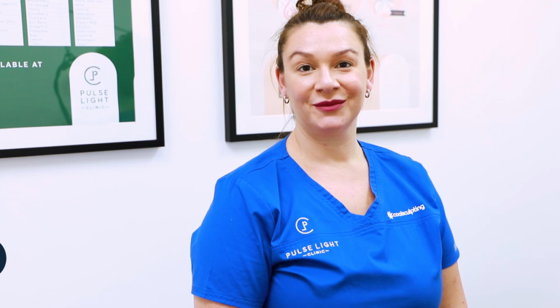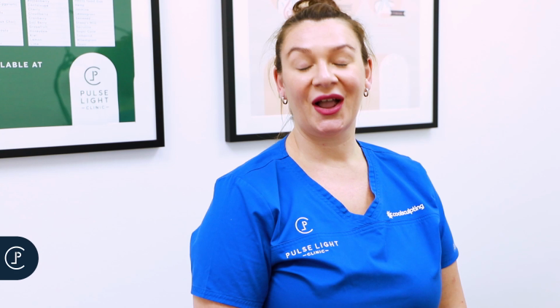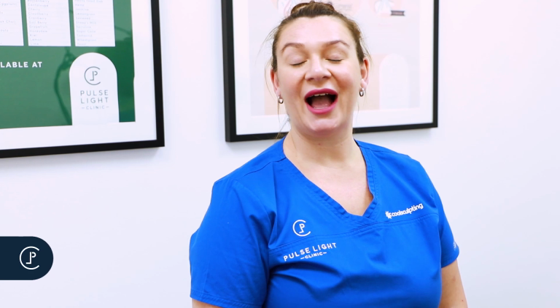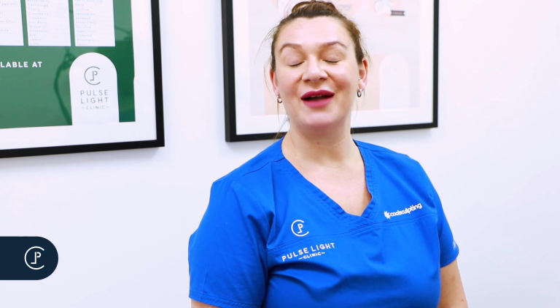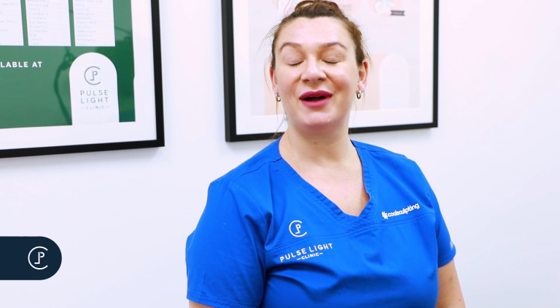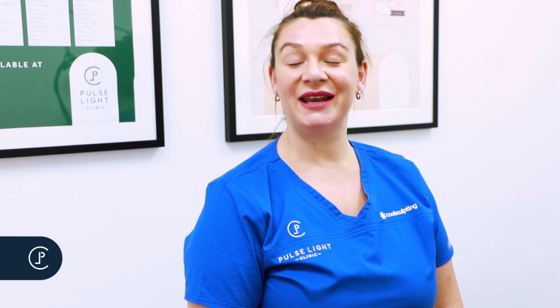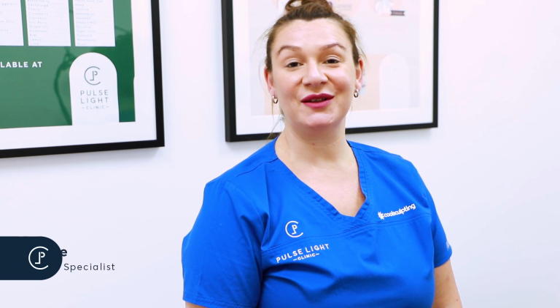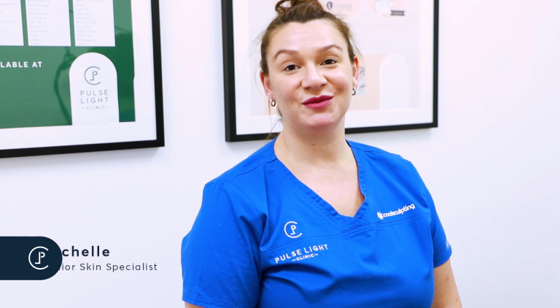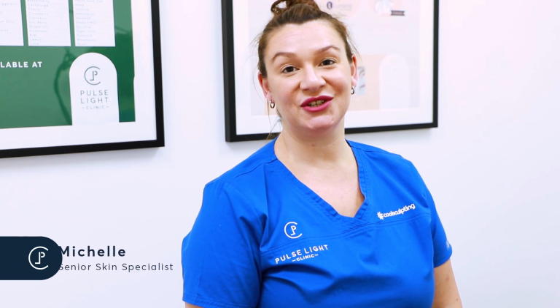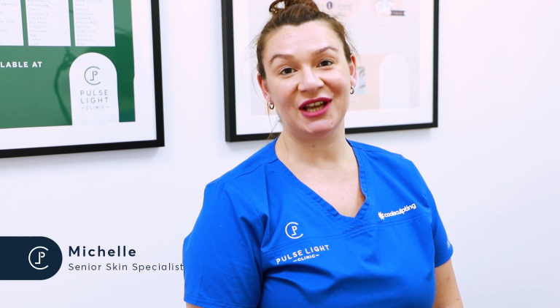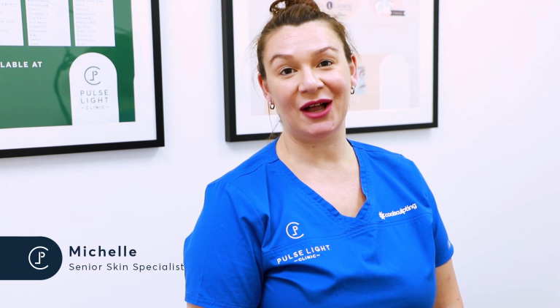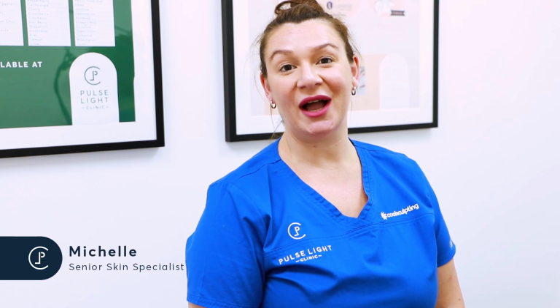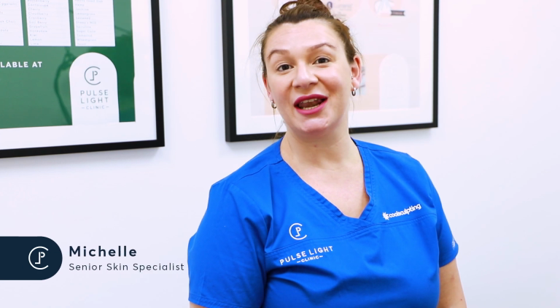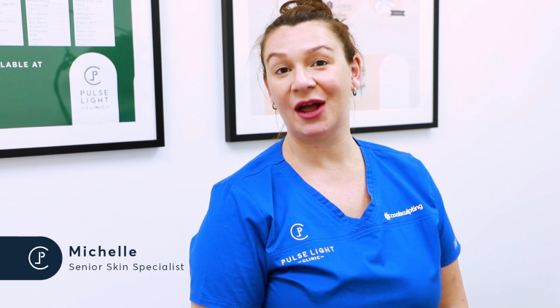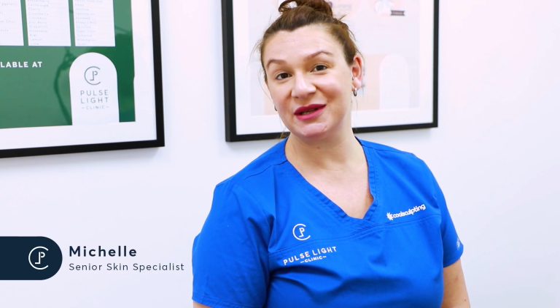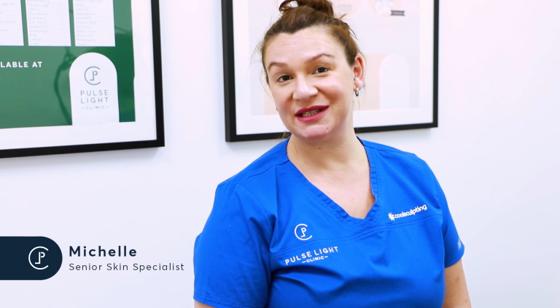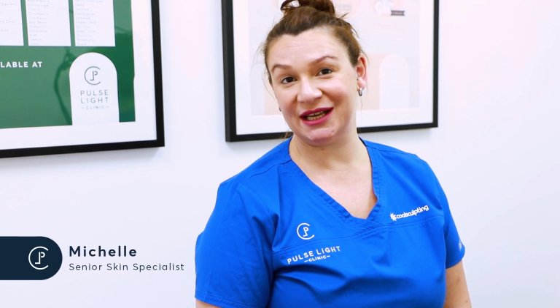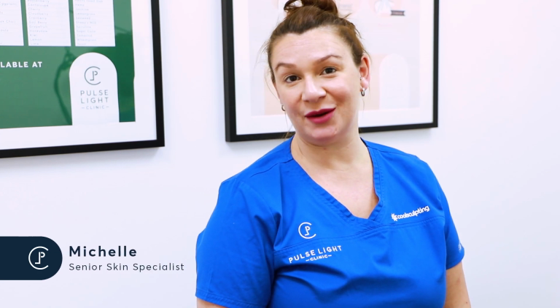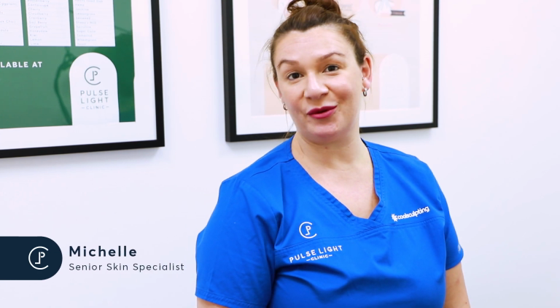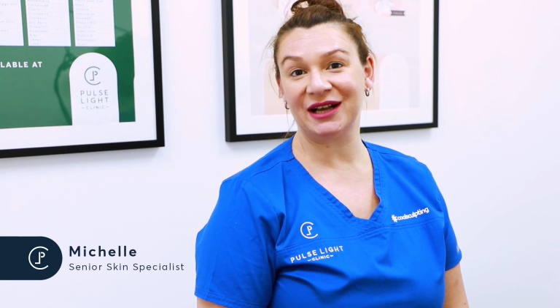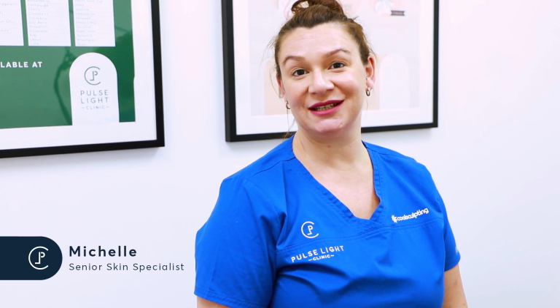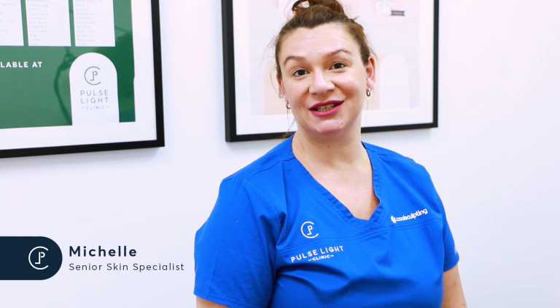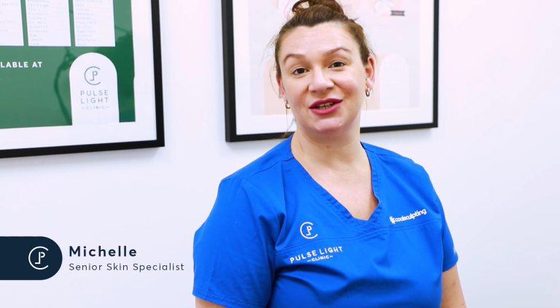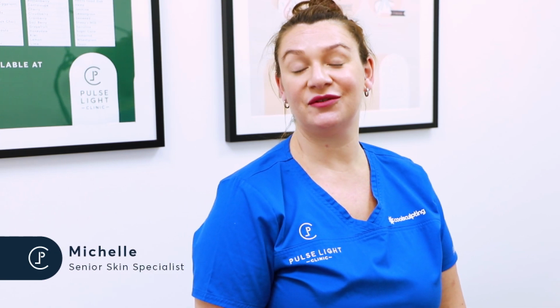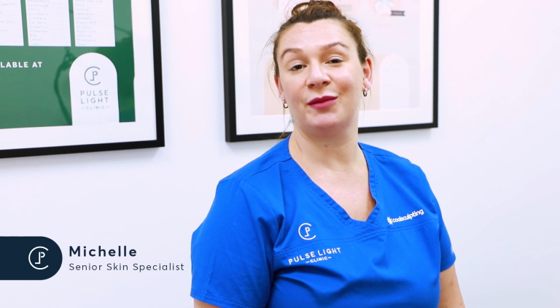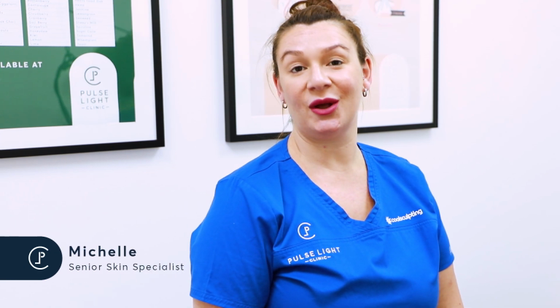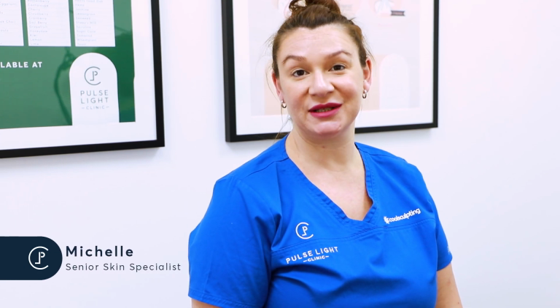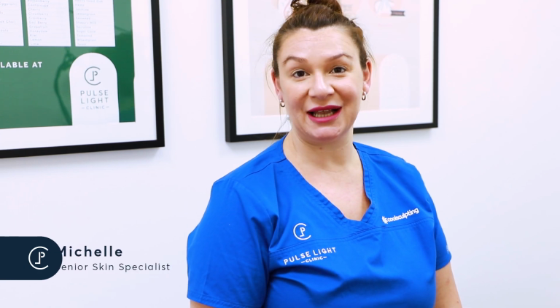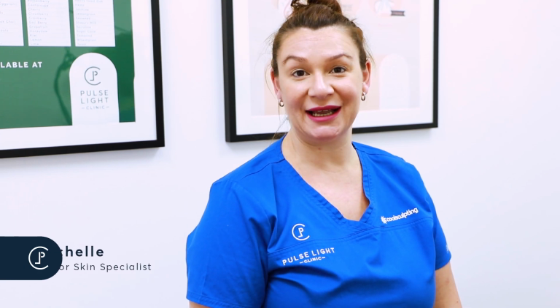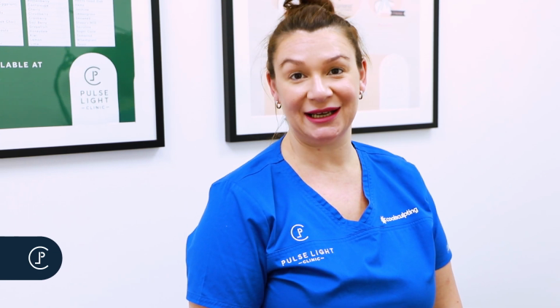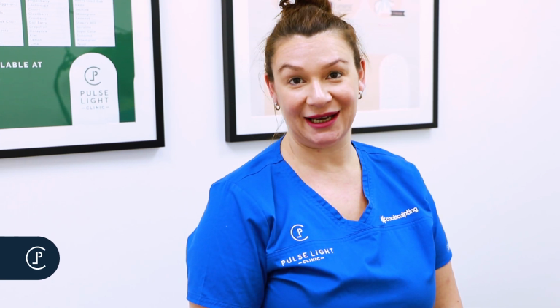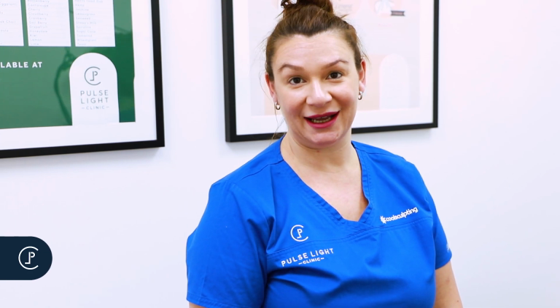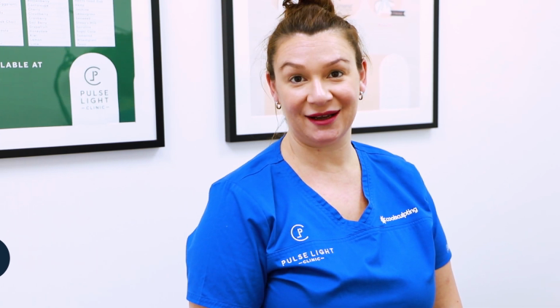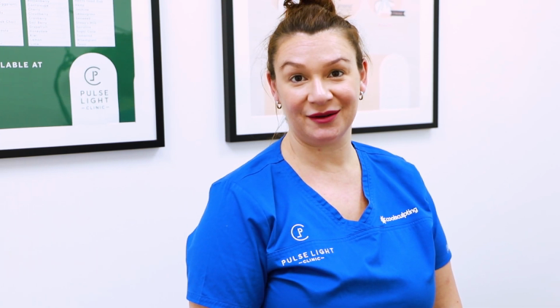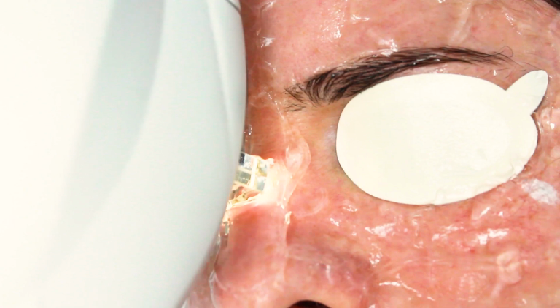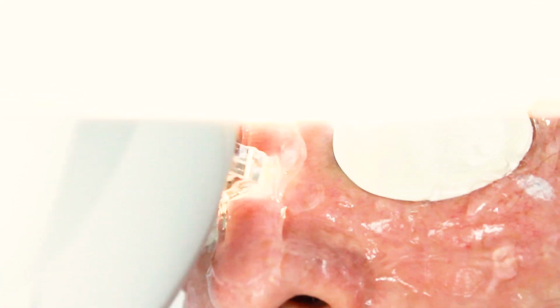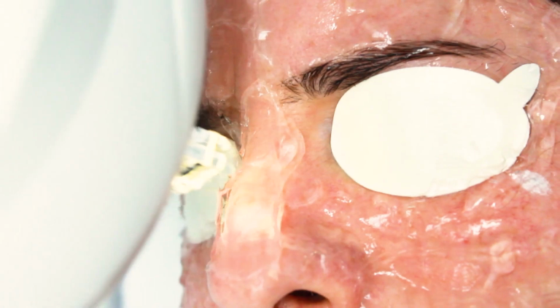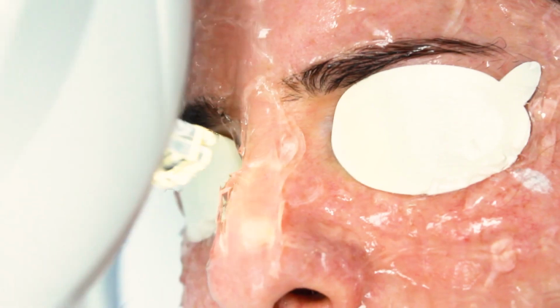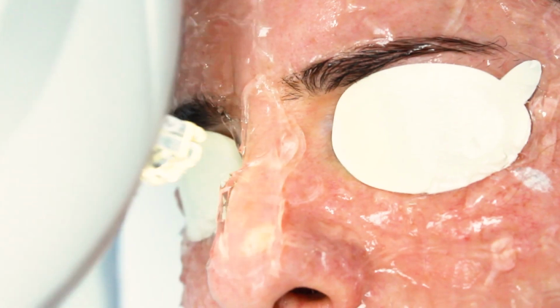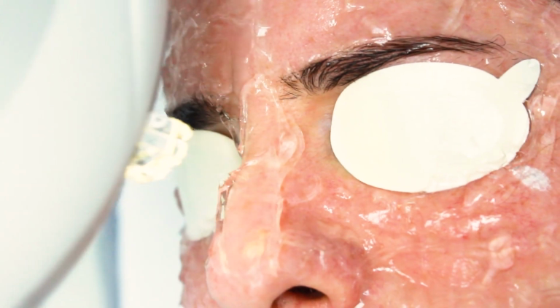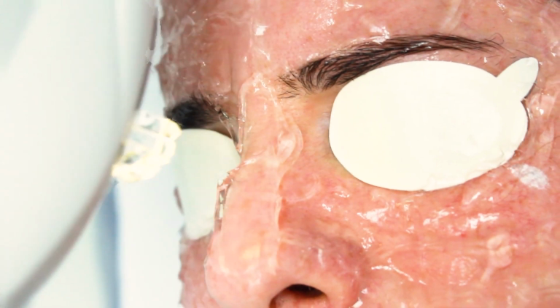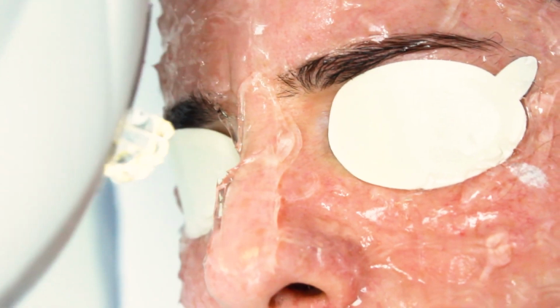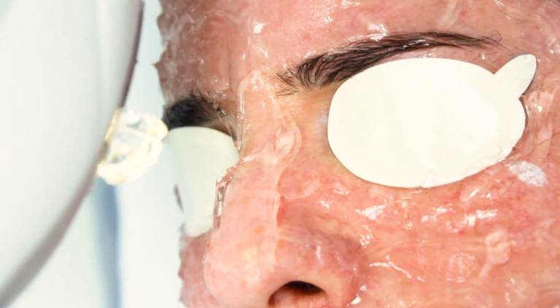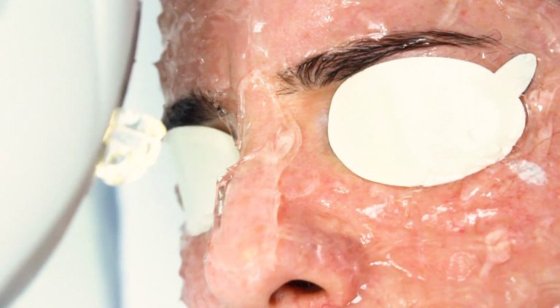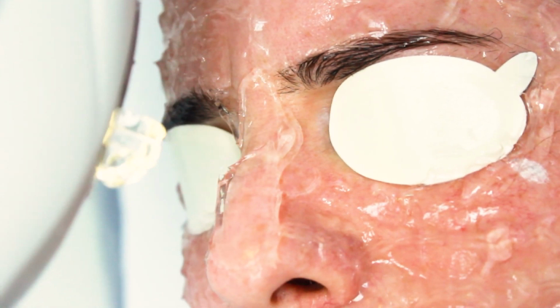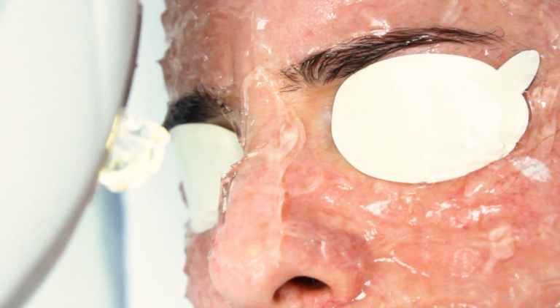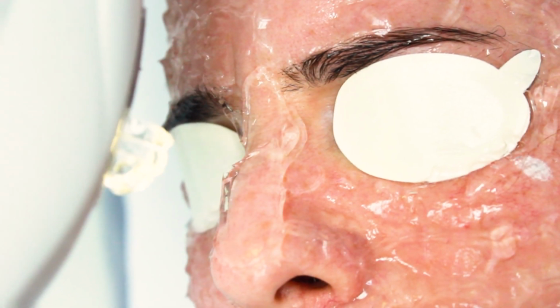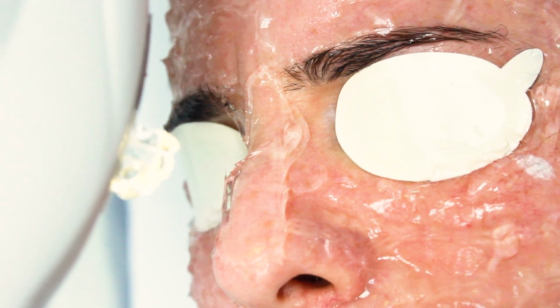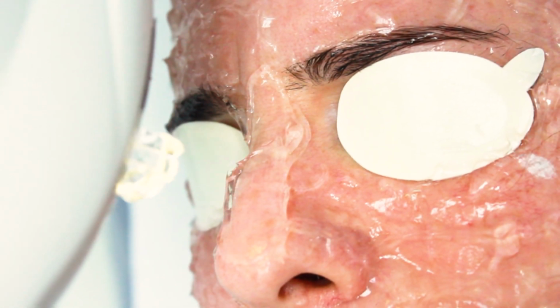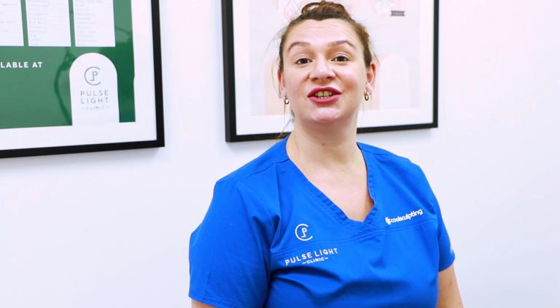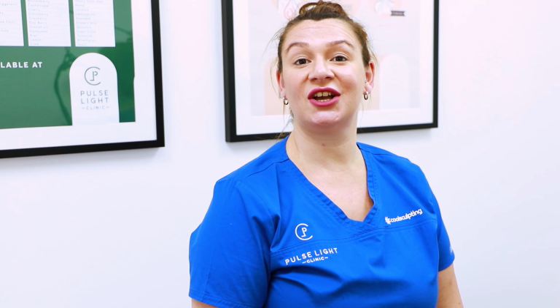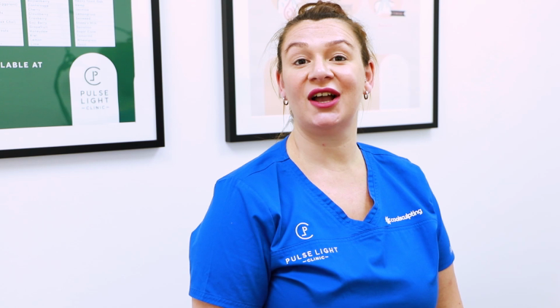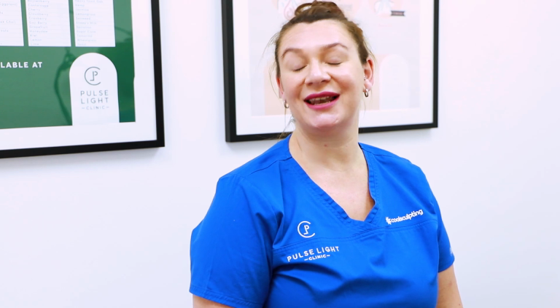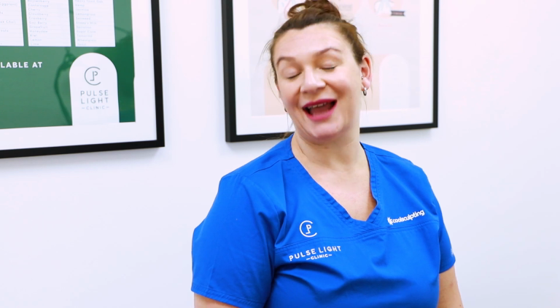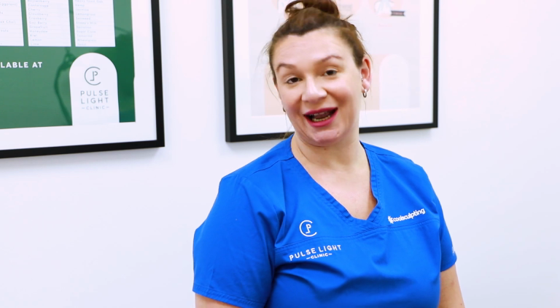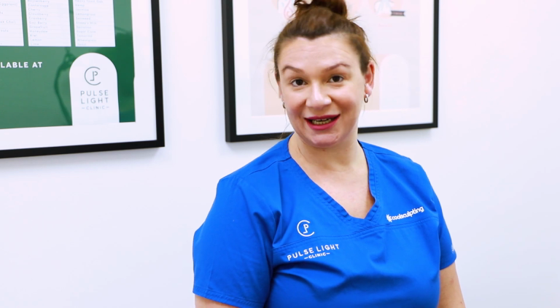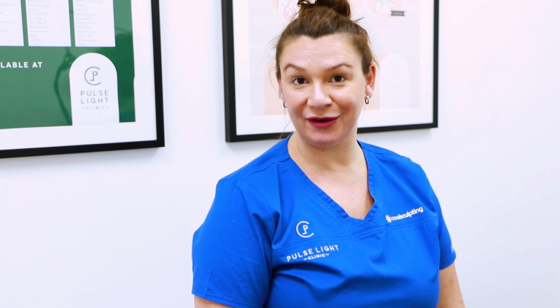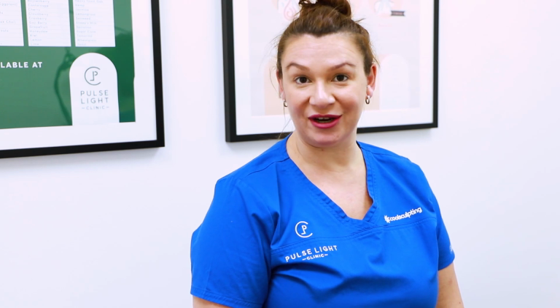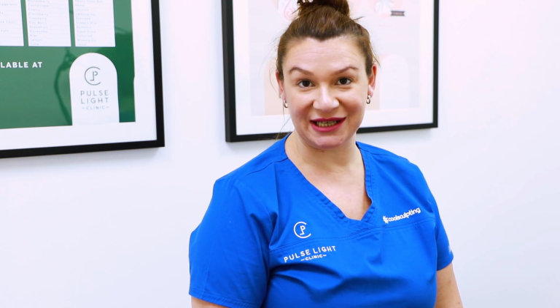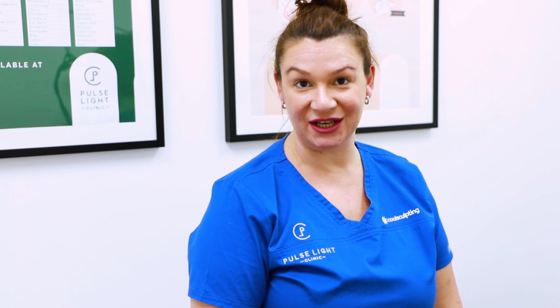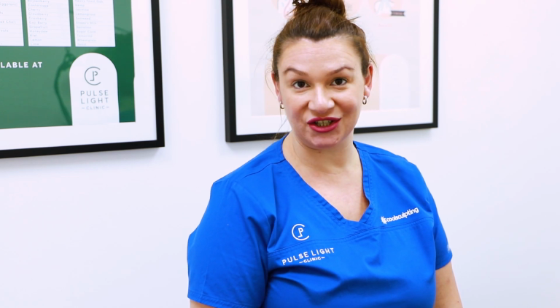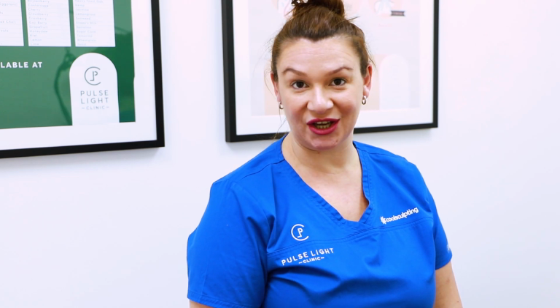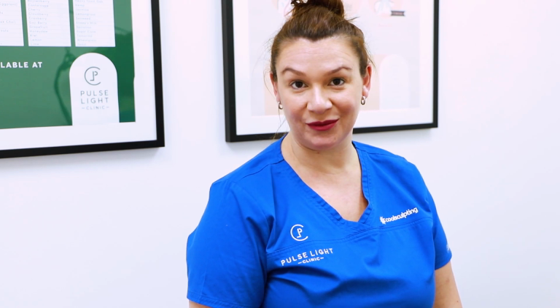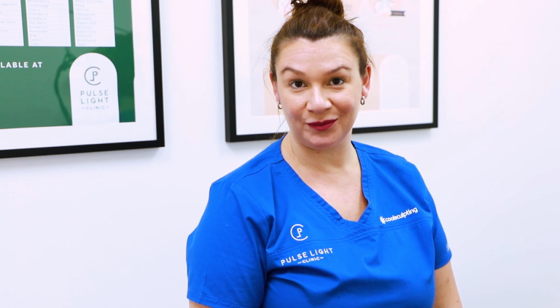Hi, my name's Michelle and I'm a senior practitioner for Pulse Light Clinic. Today we're going to talk about rosacea and acne rosacea.